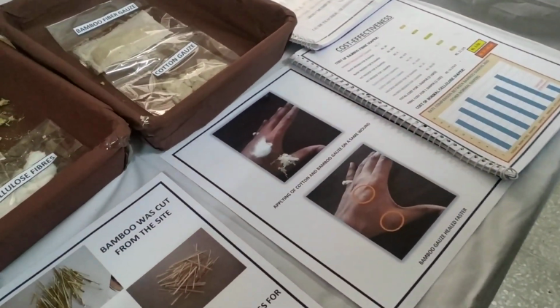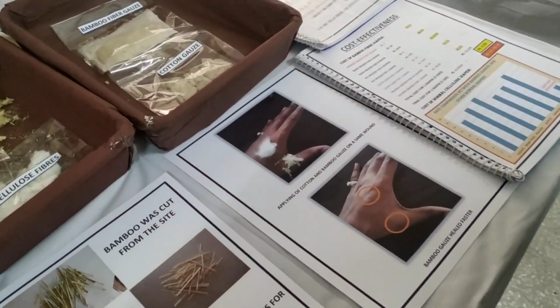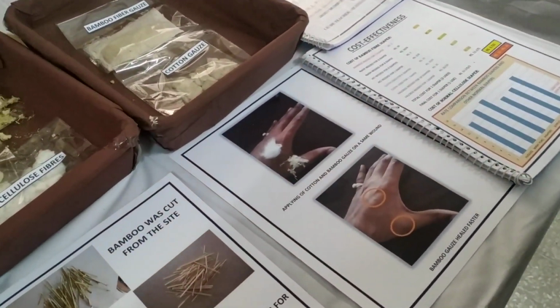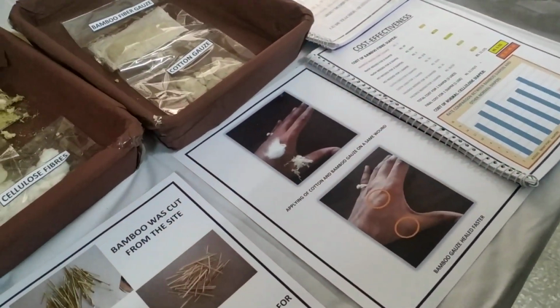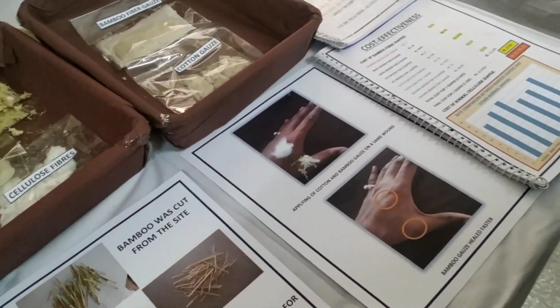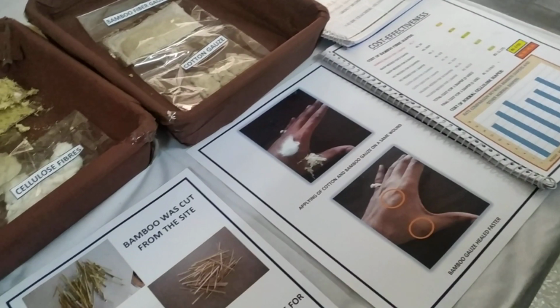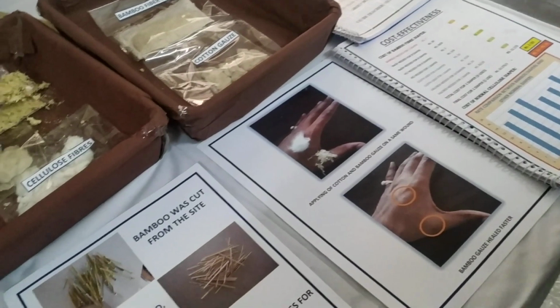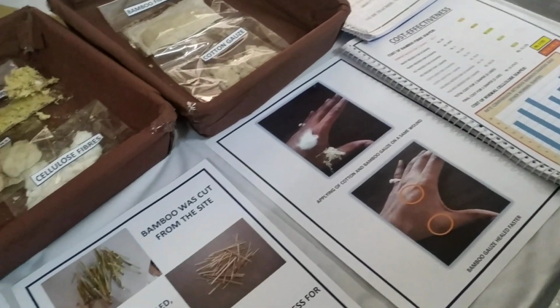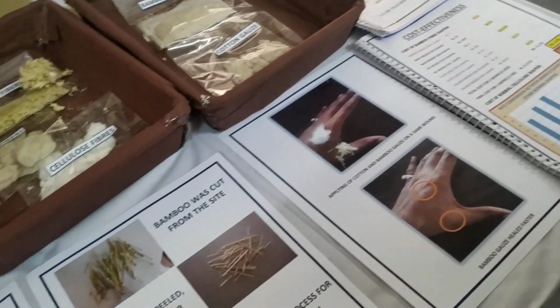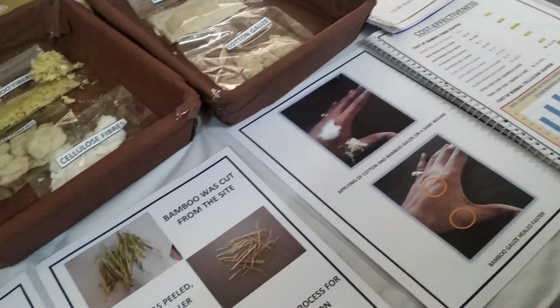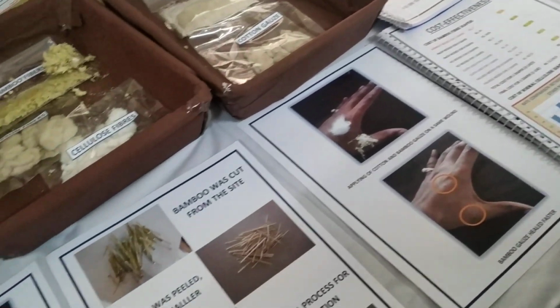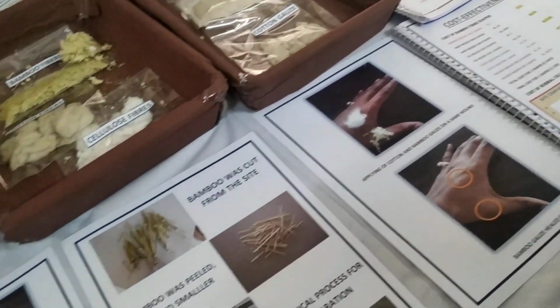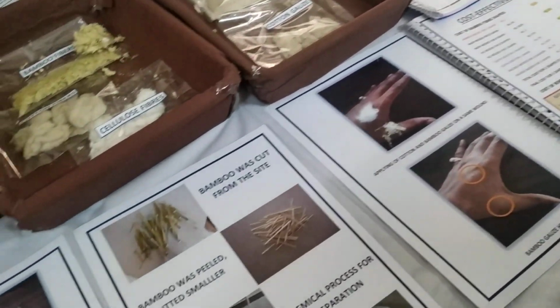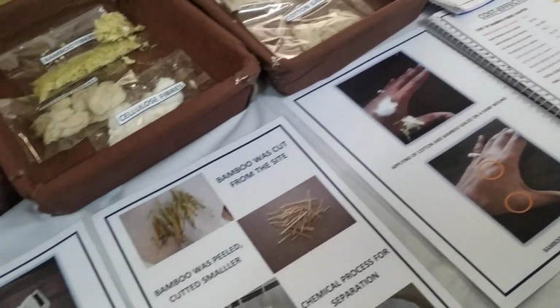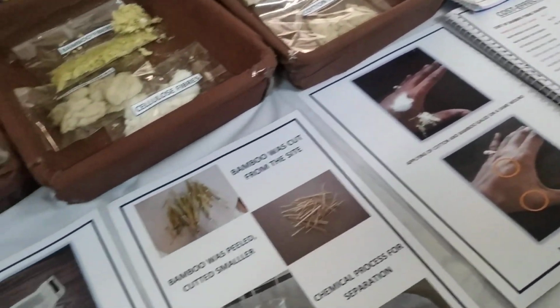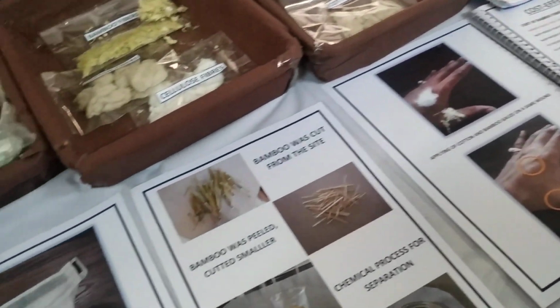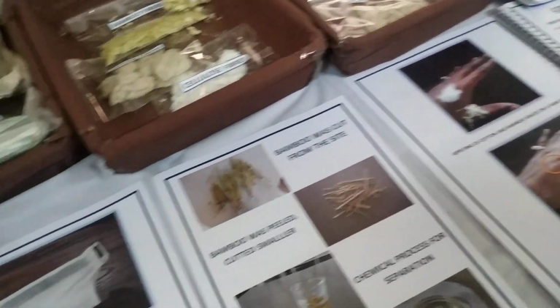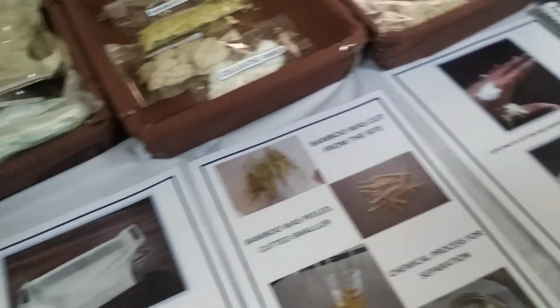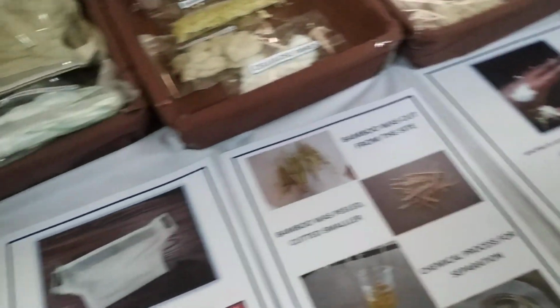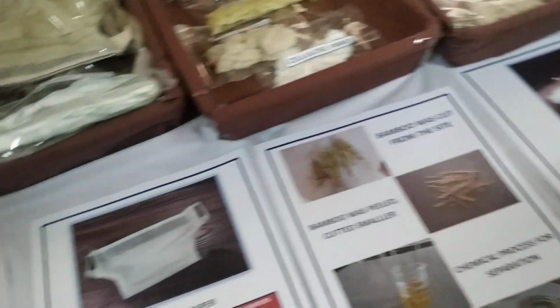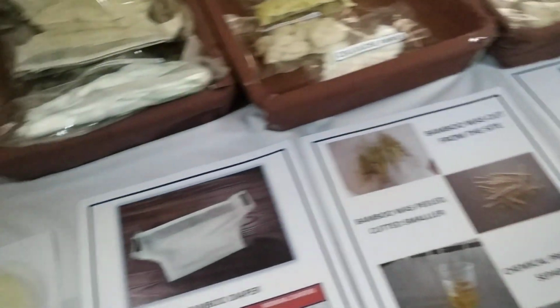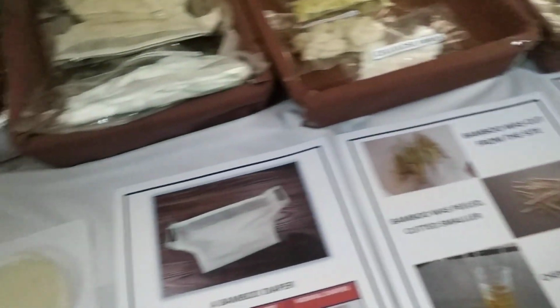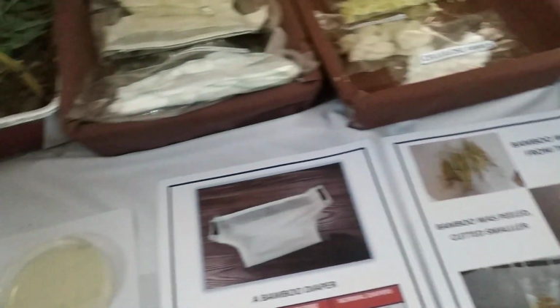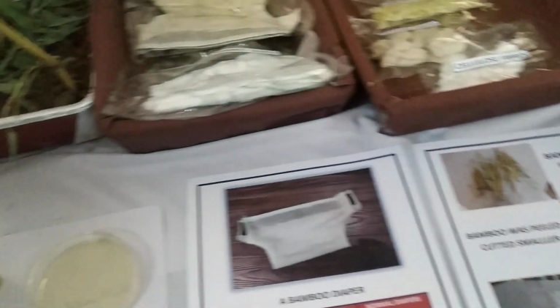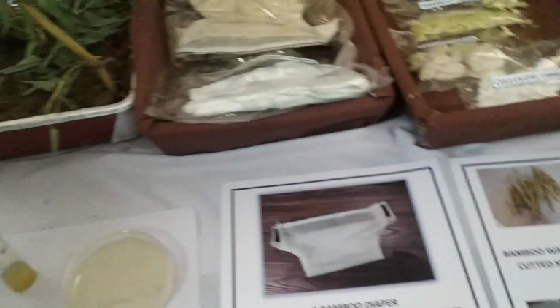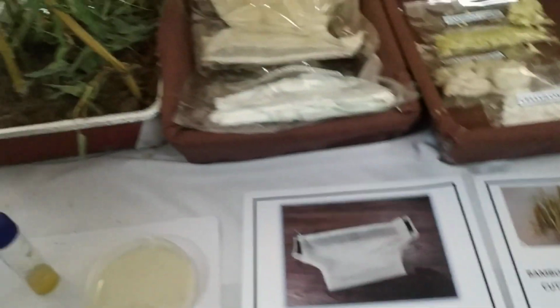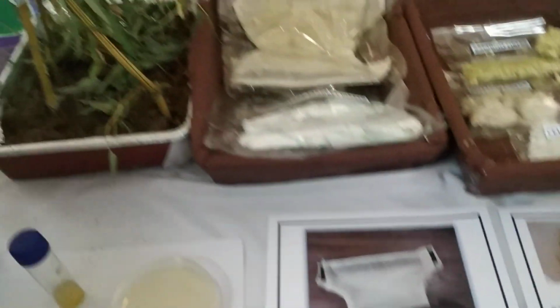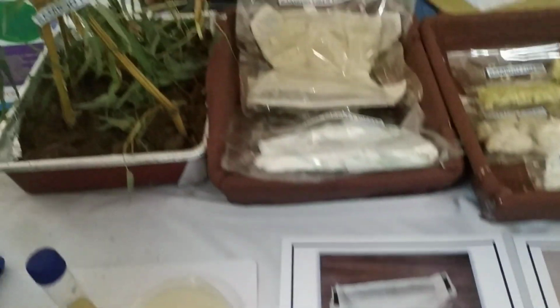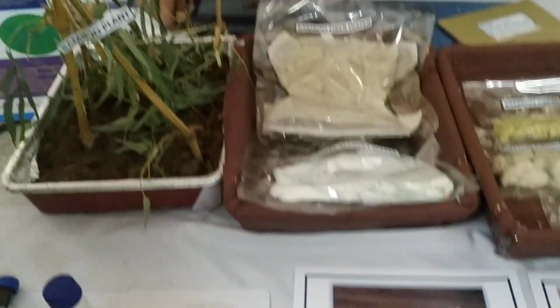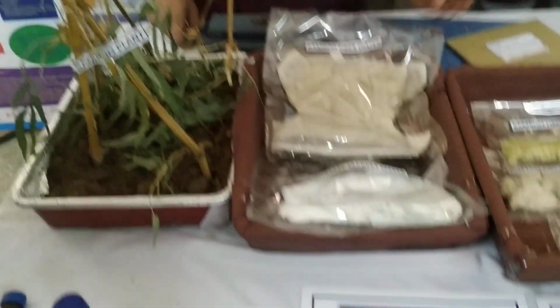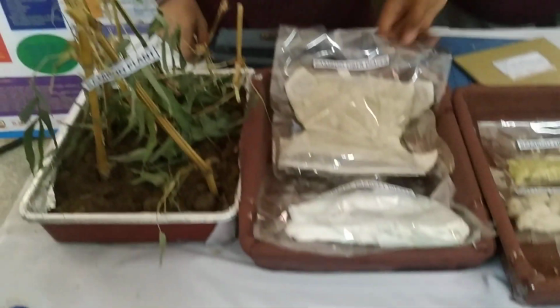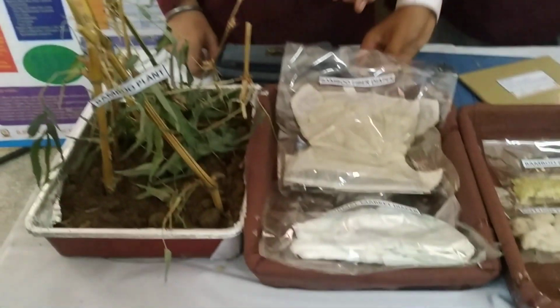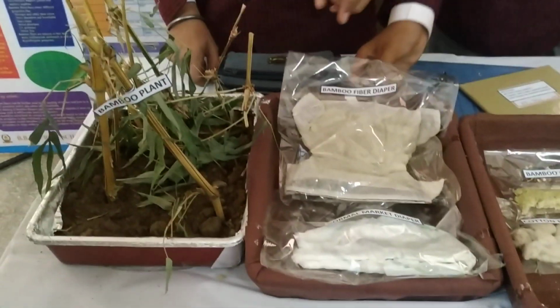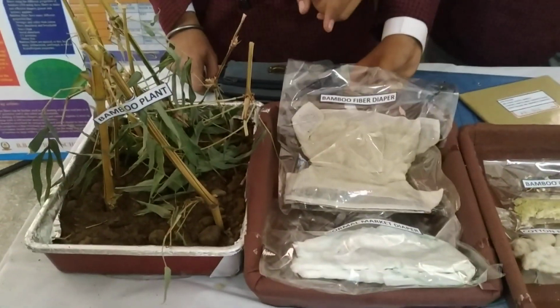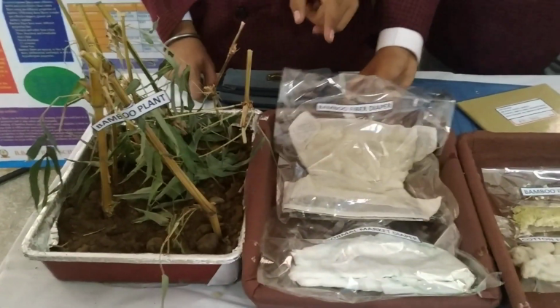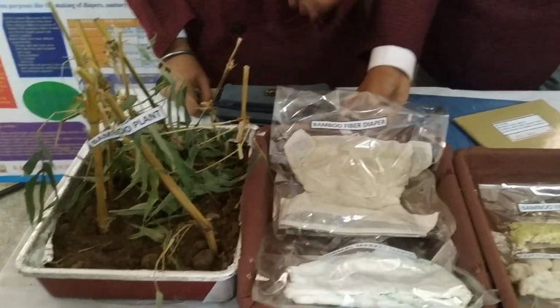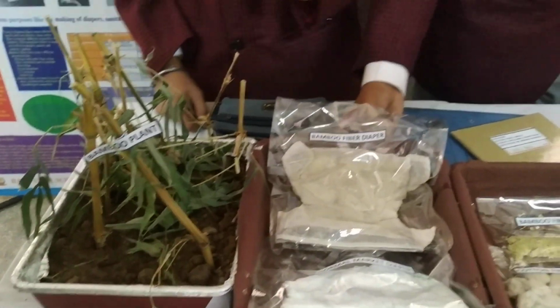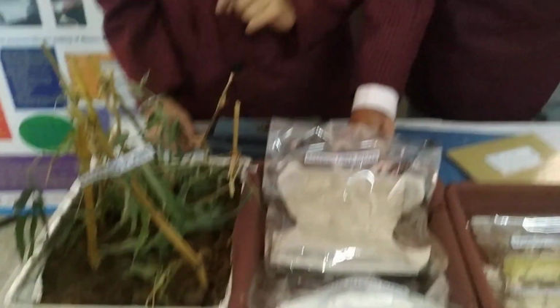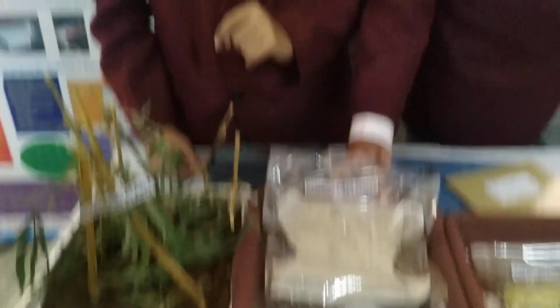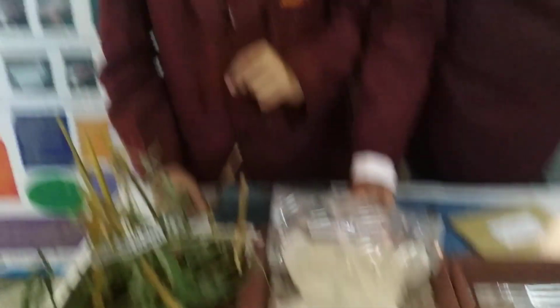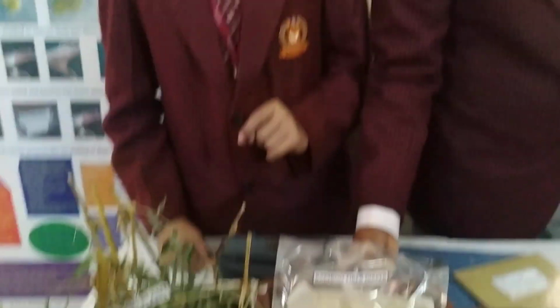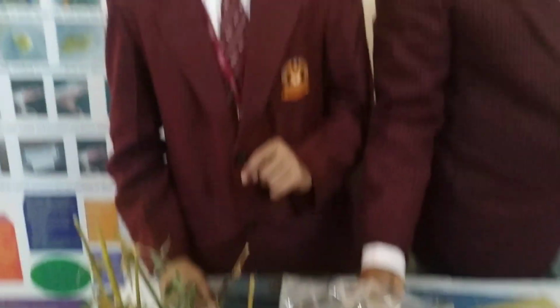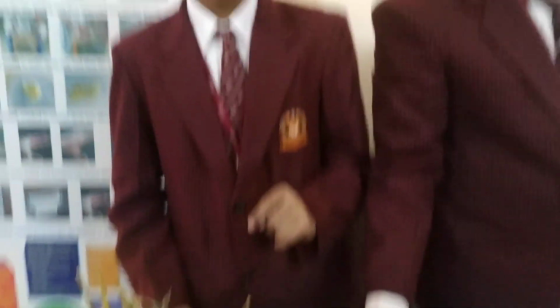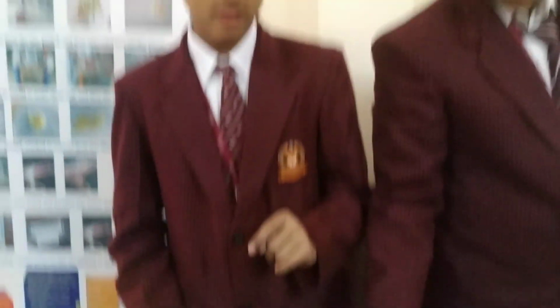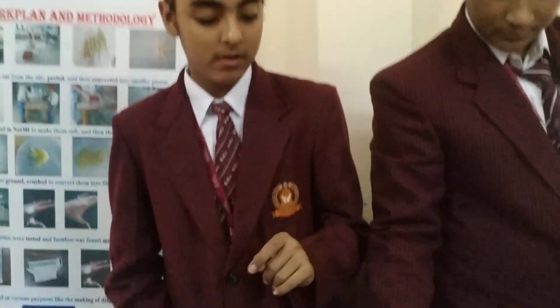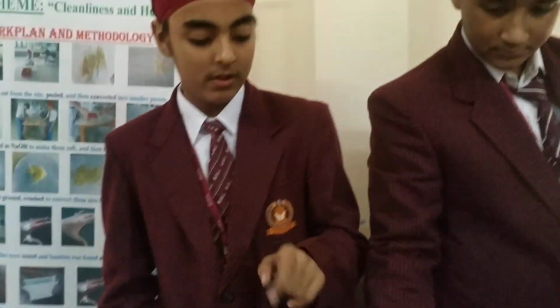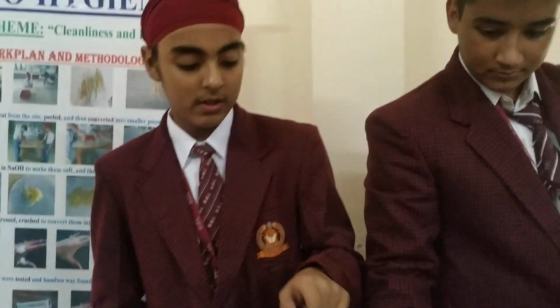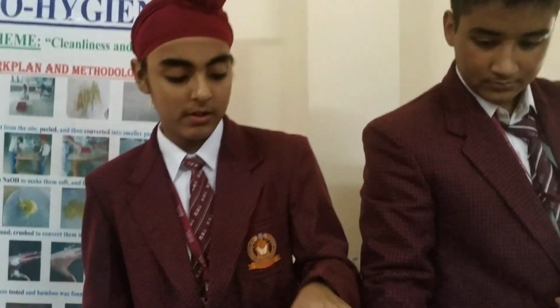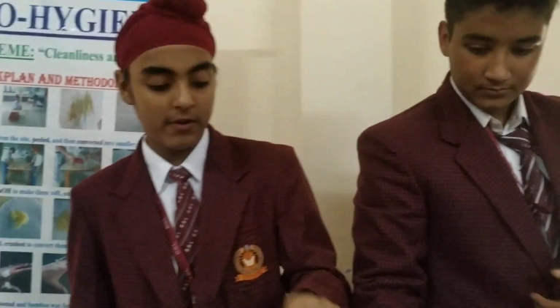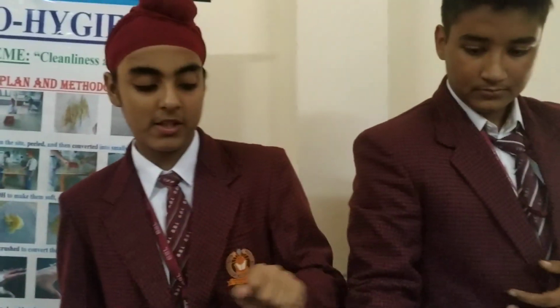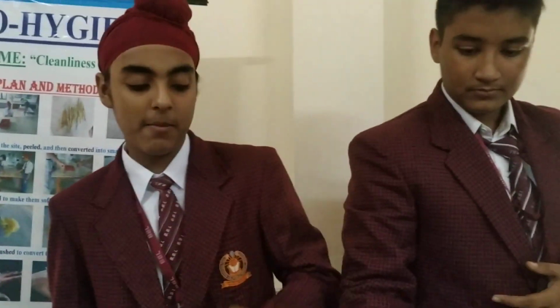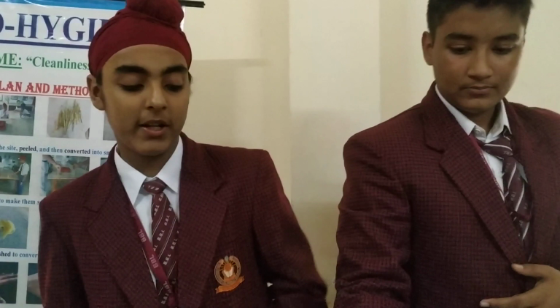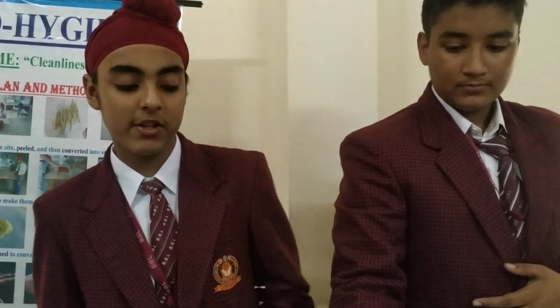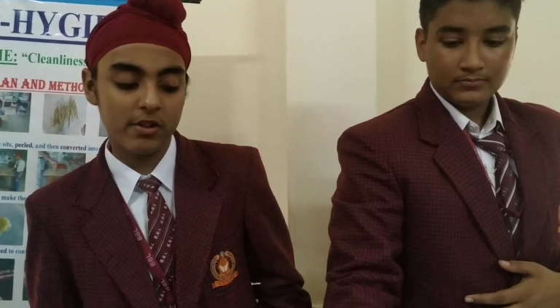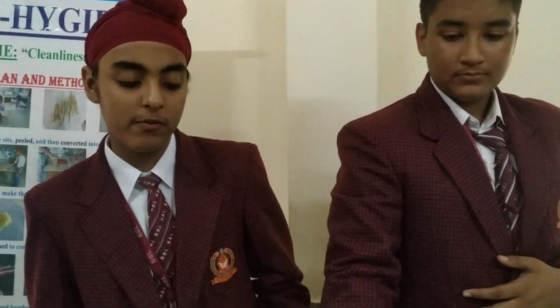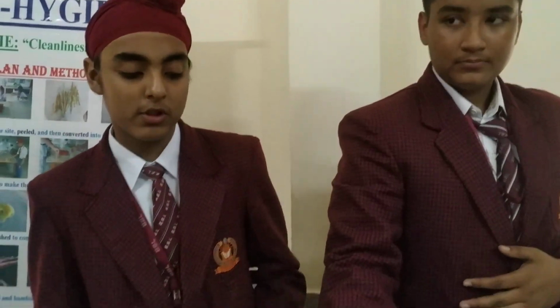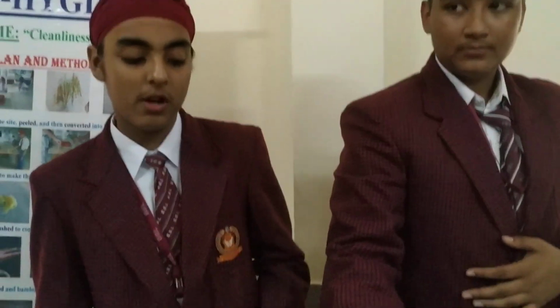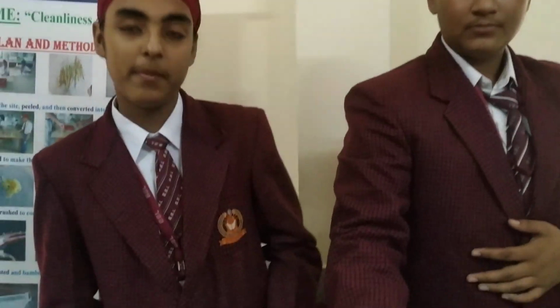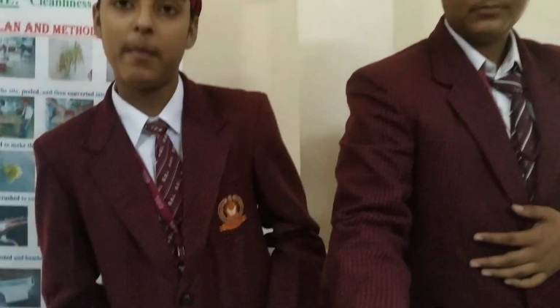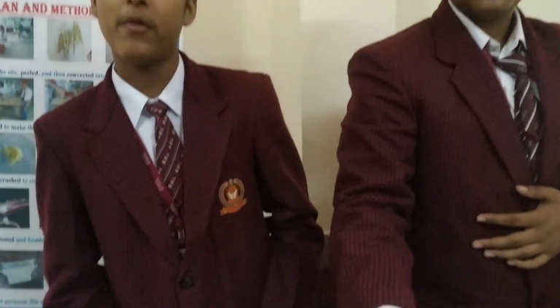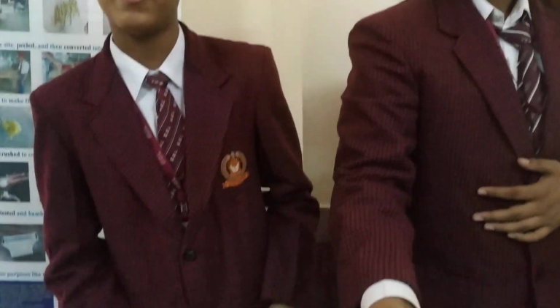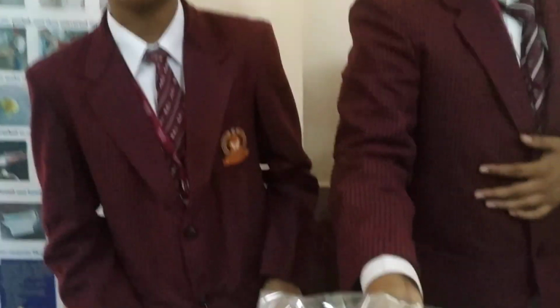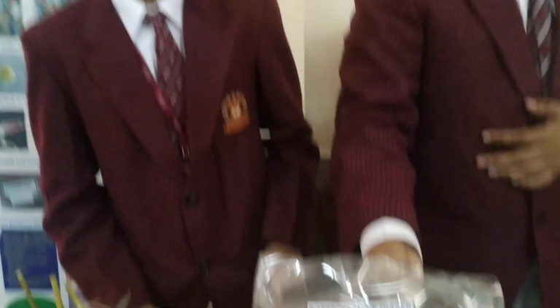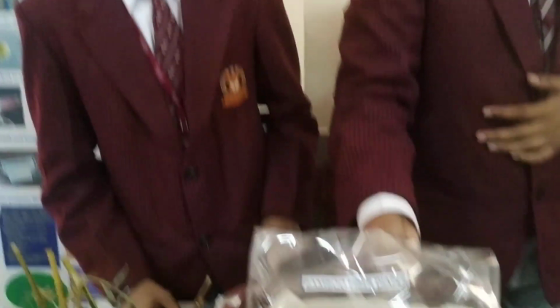After the extraction, we explored different applications which can use these fibers. The first application was a bamboo fiber diaper.